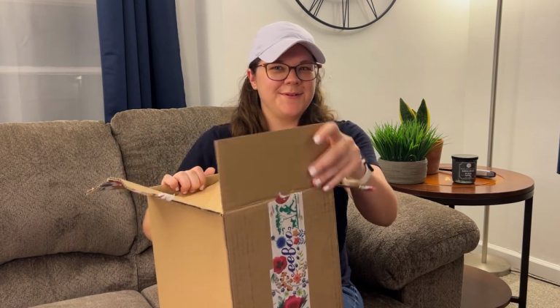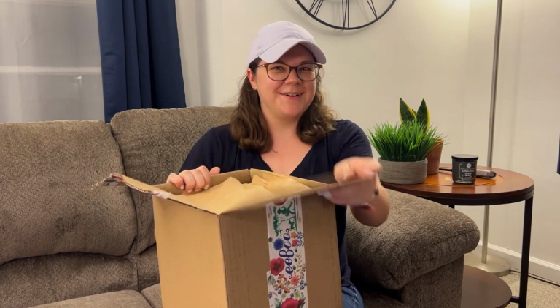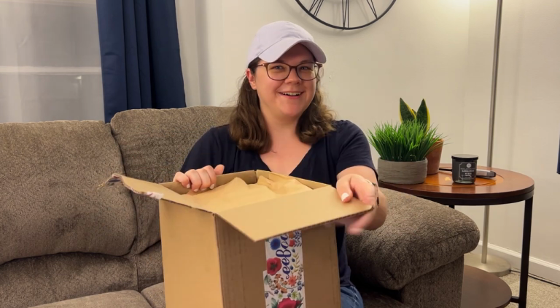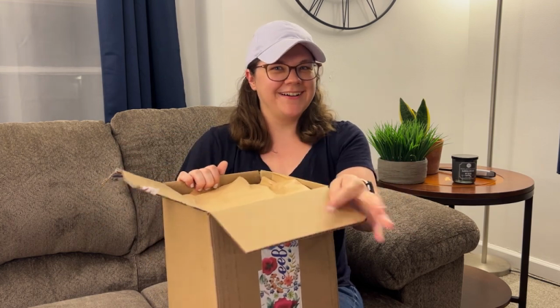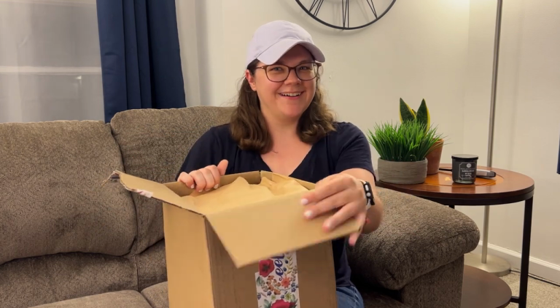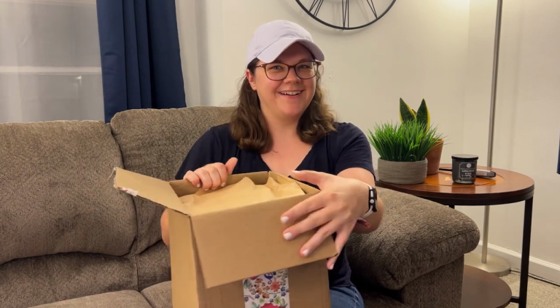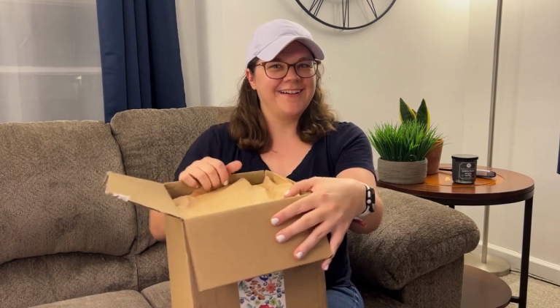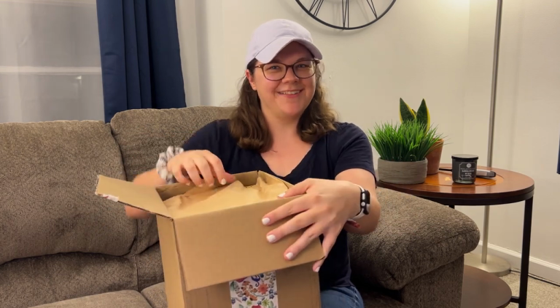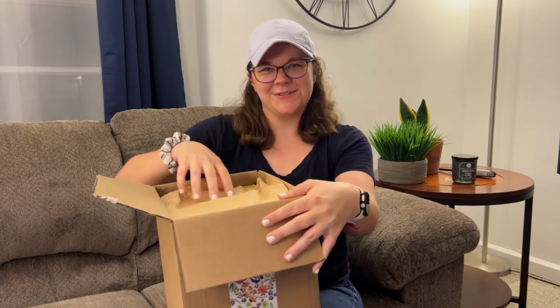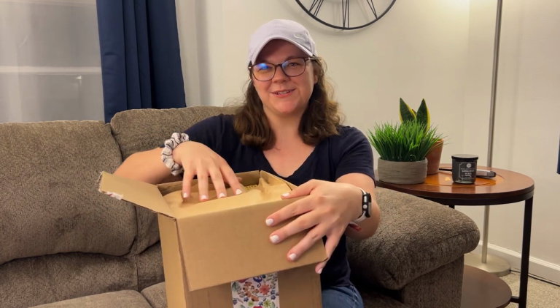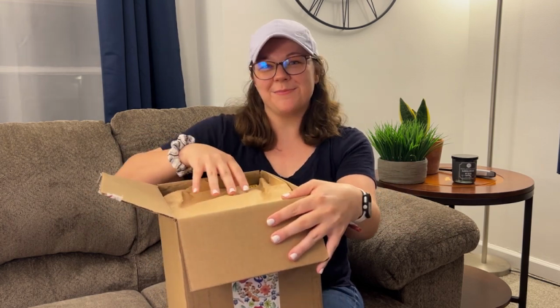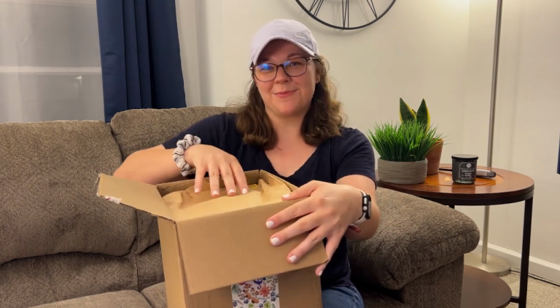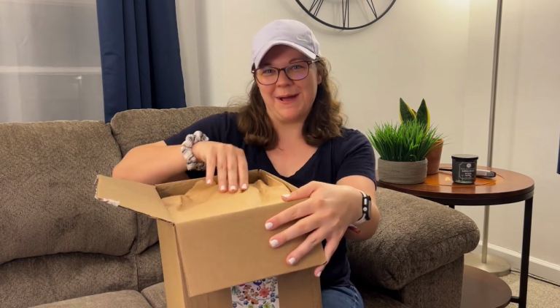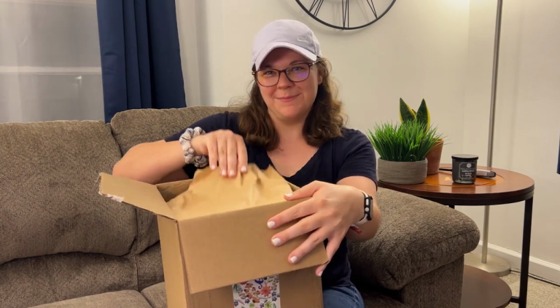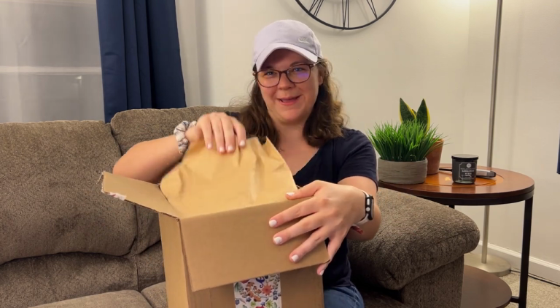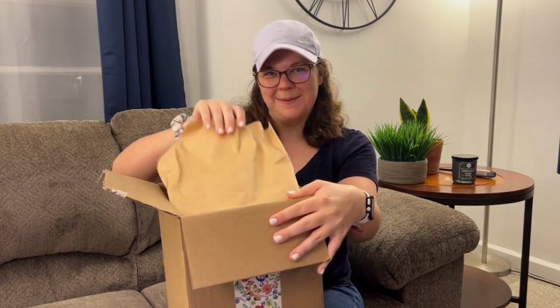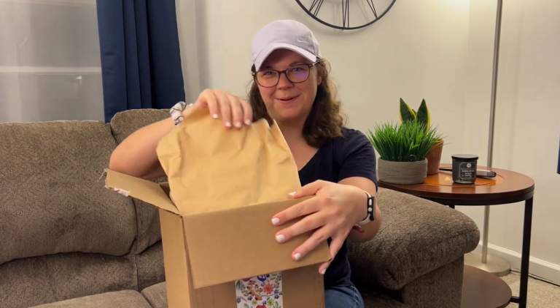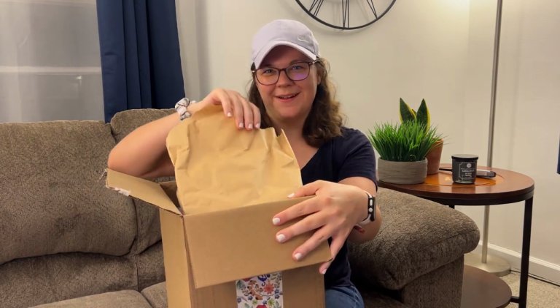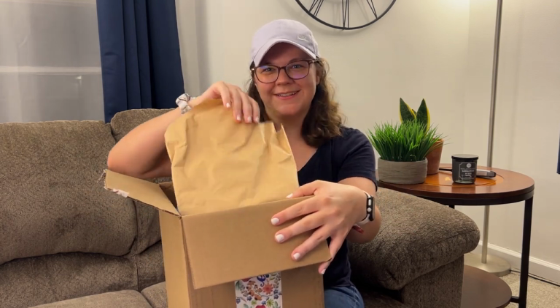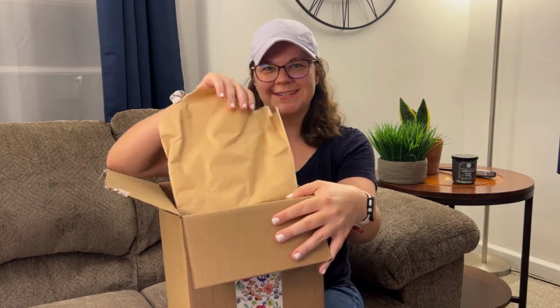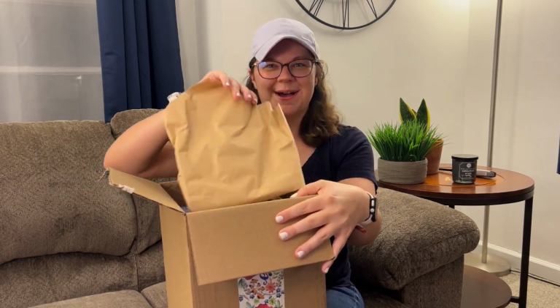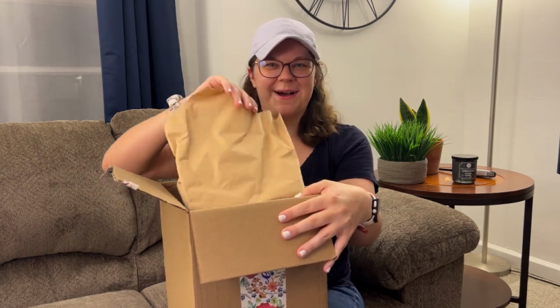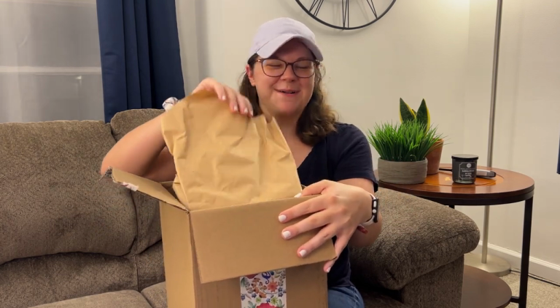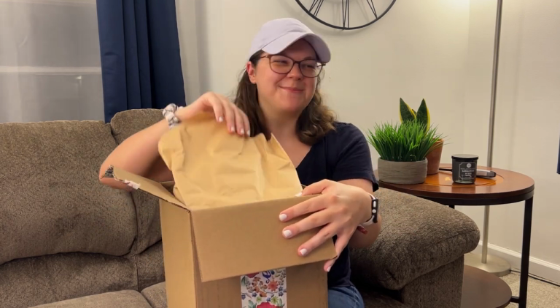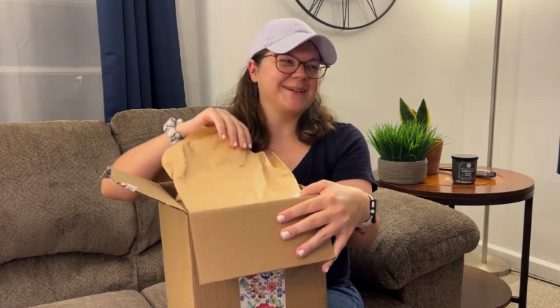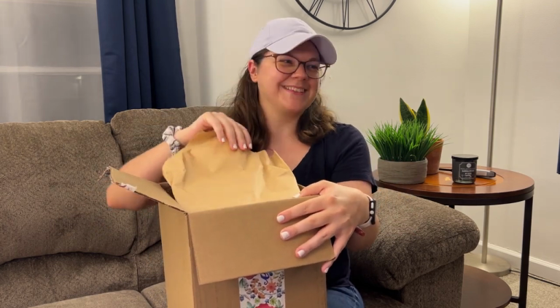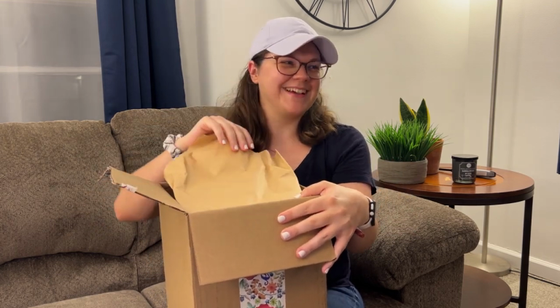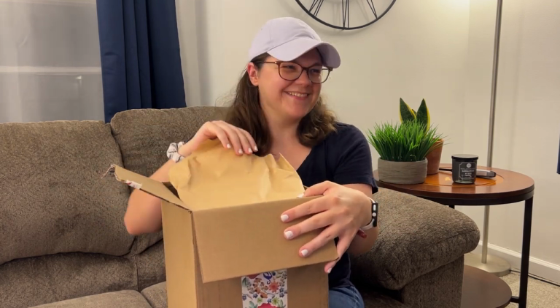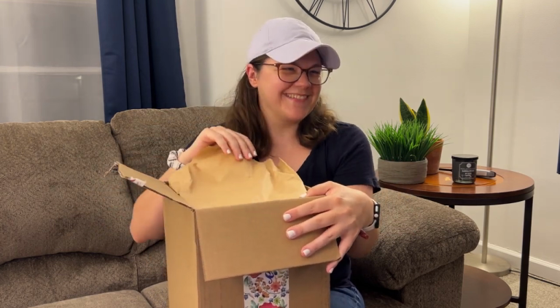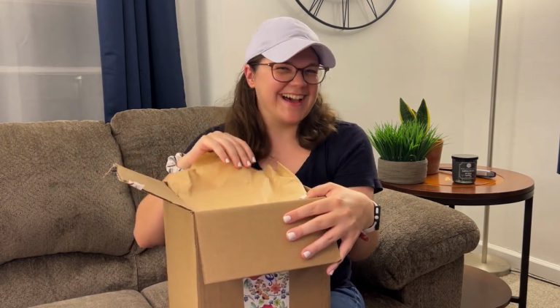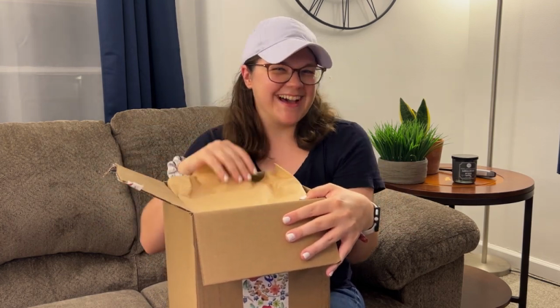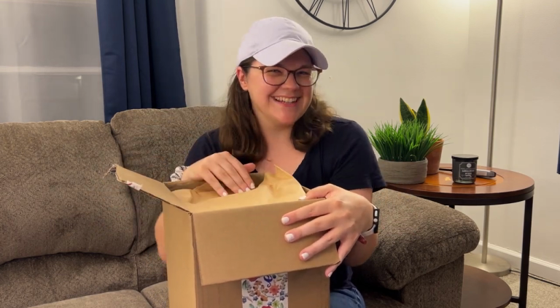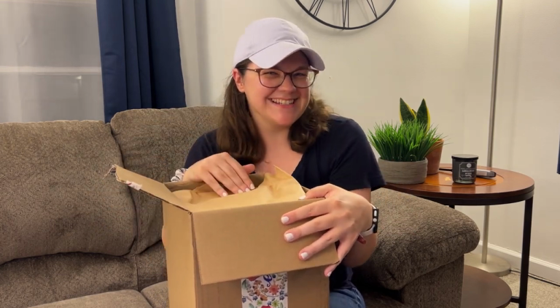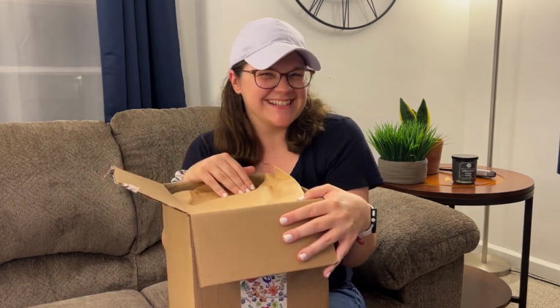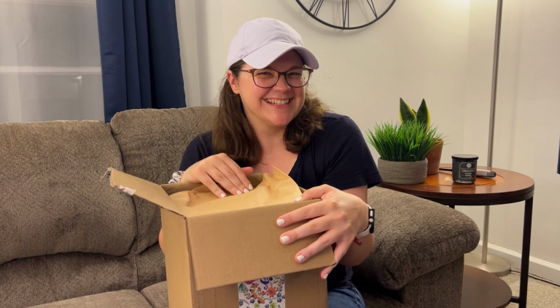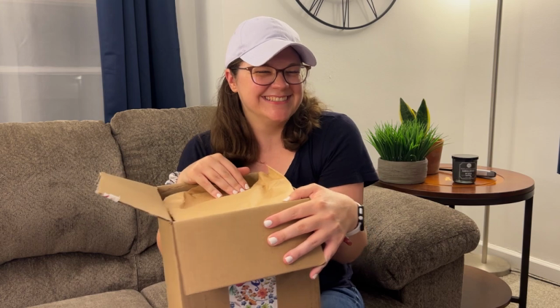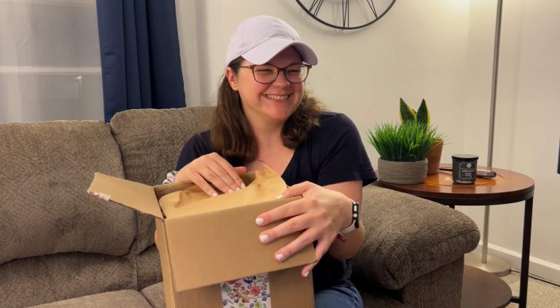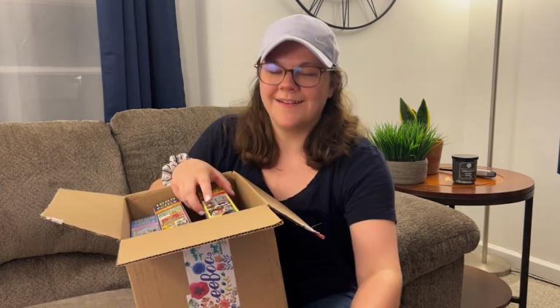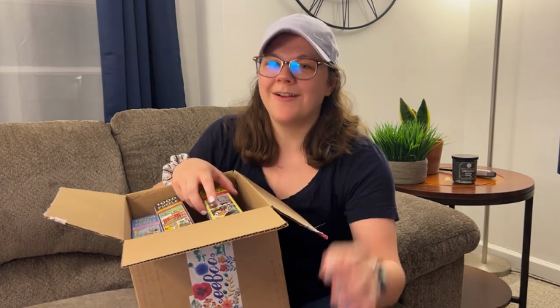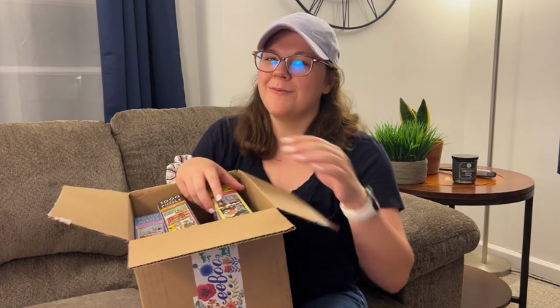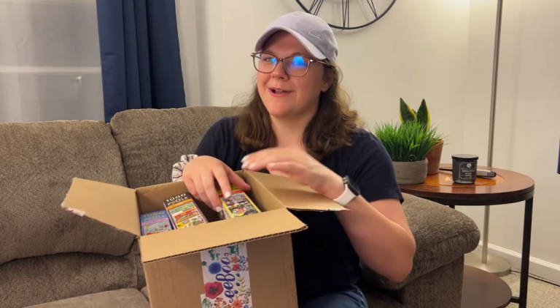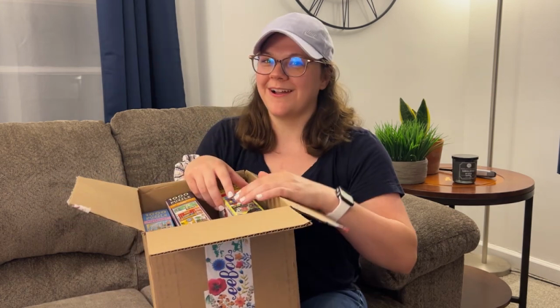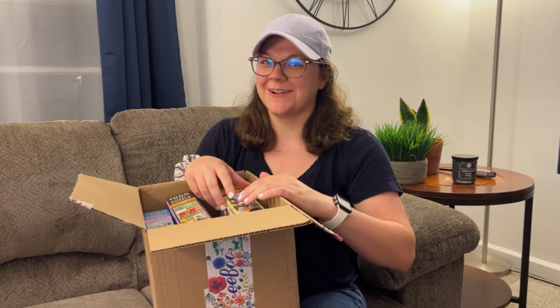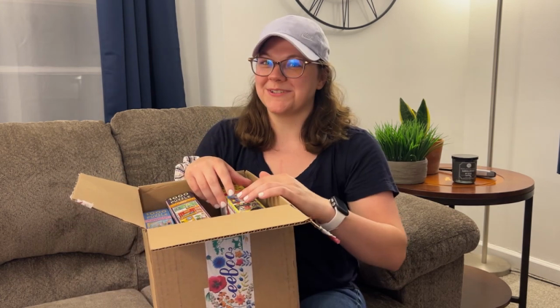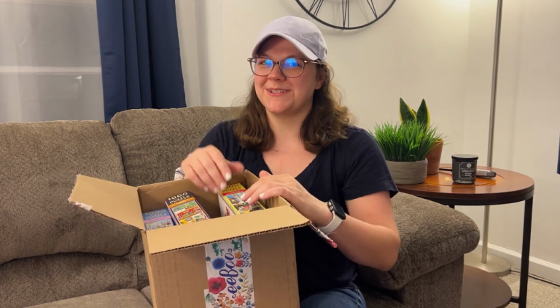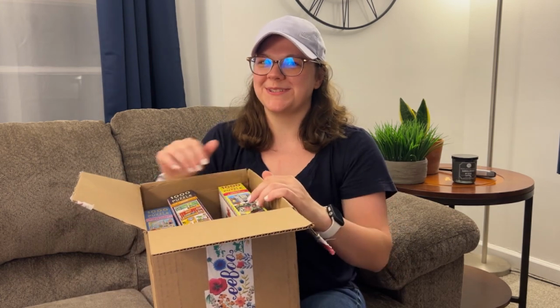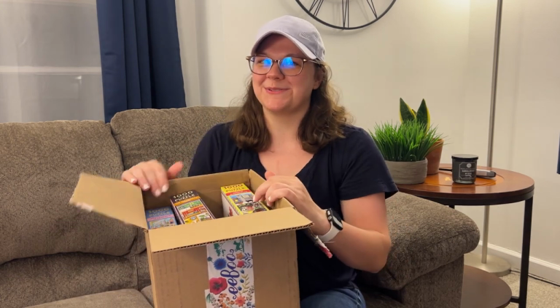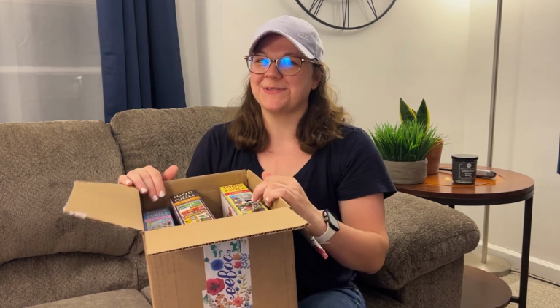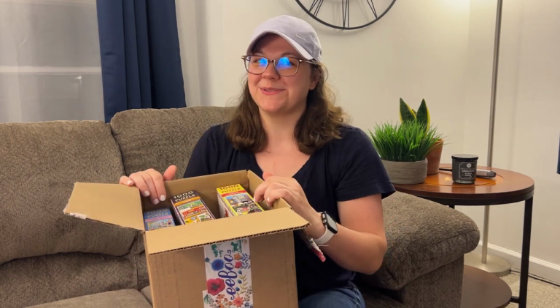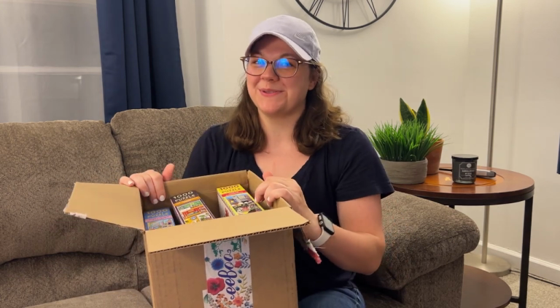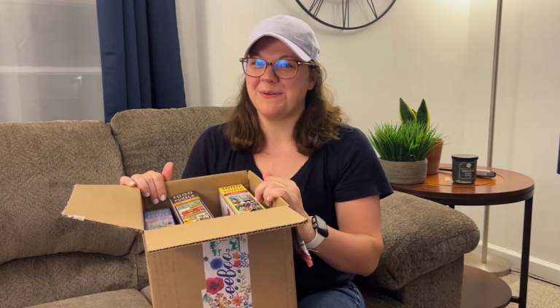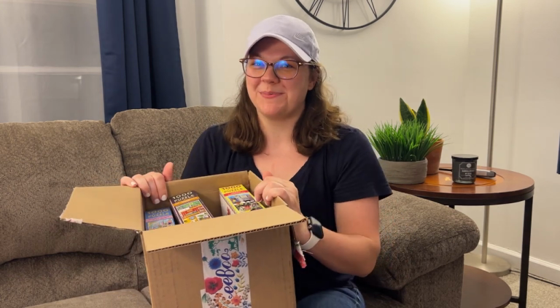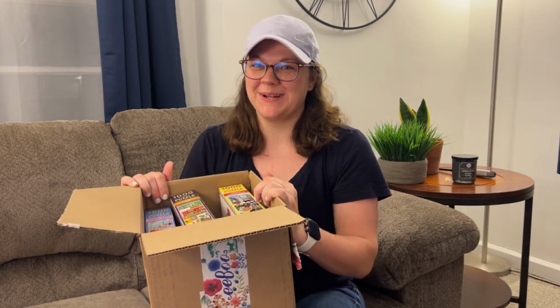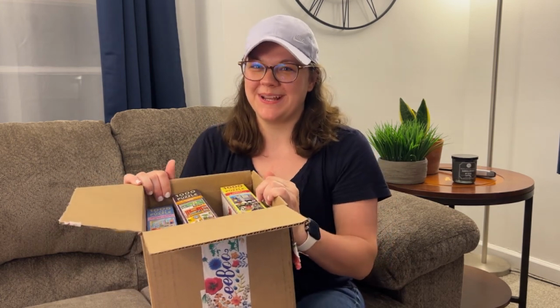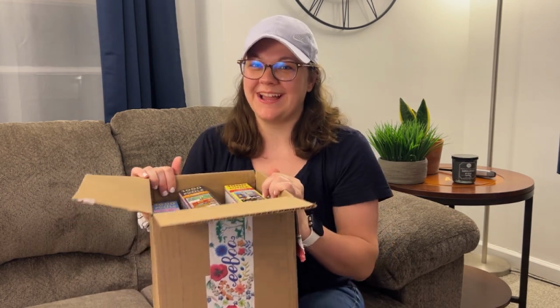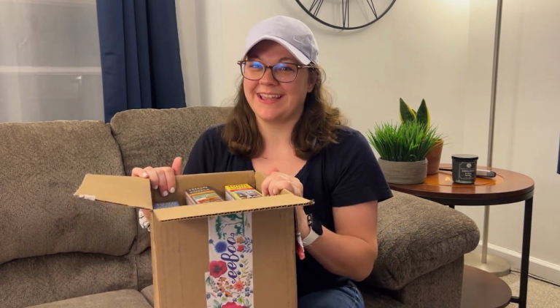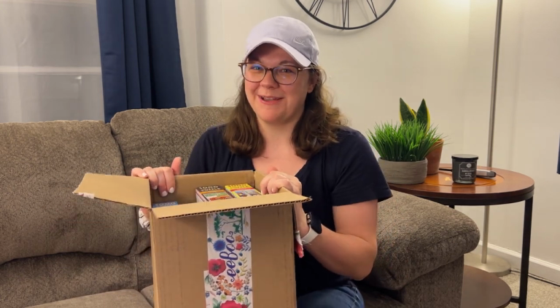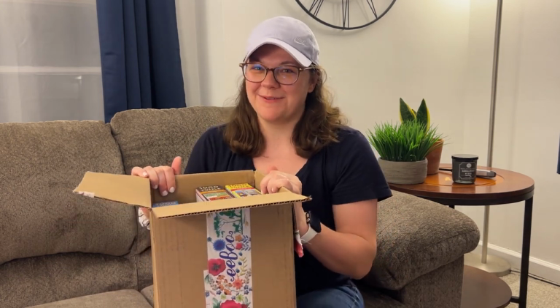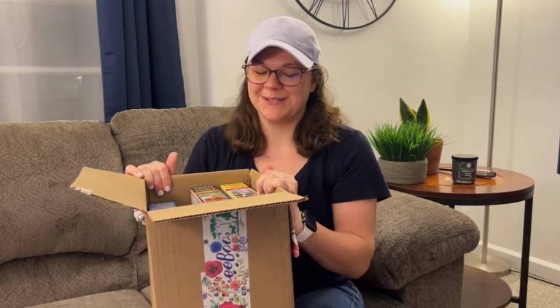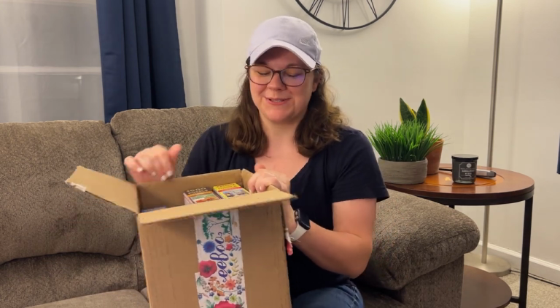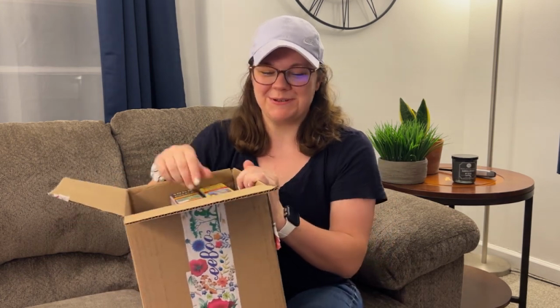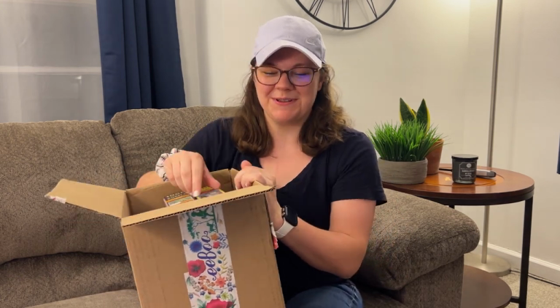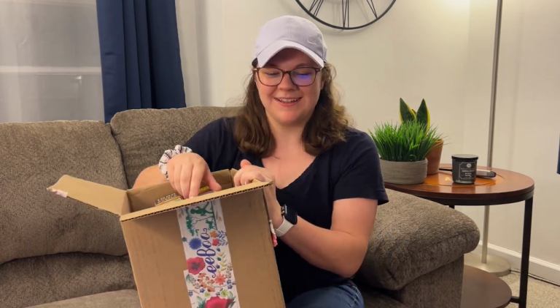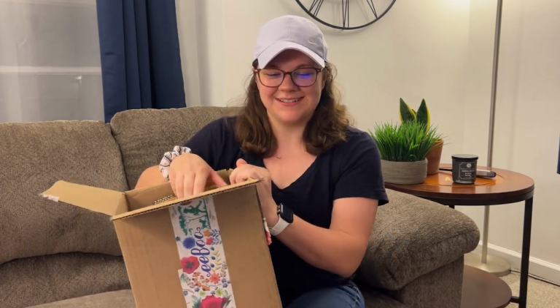Ooh, there's some brown paper on the top — we love that. Oh my gosh, these are so pretty. I can't wait to show you guys.